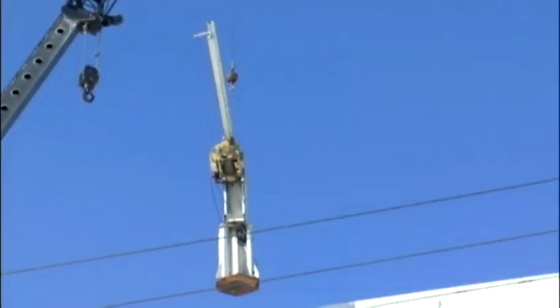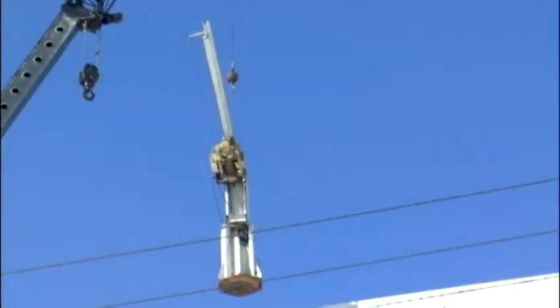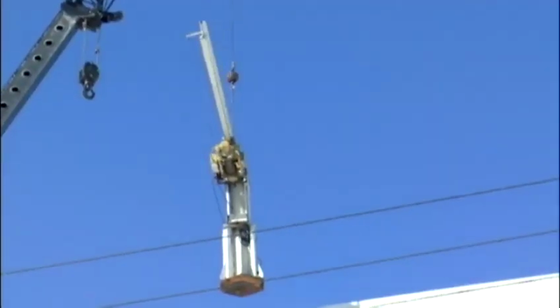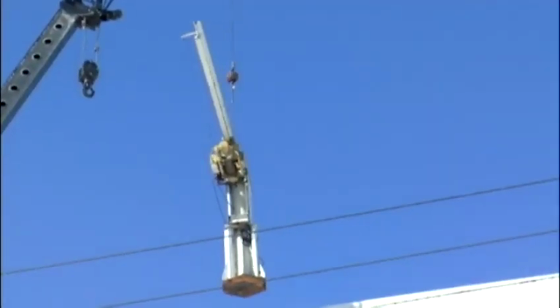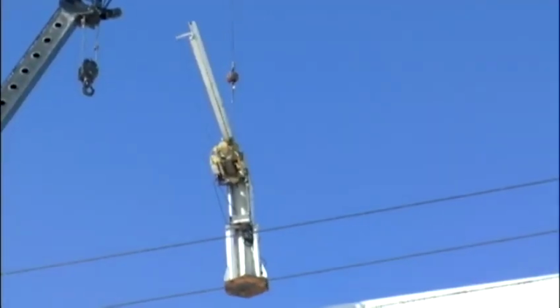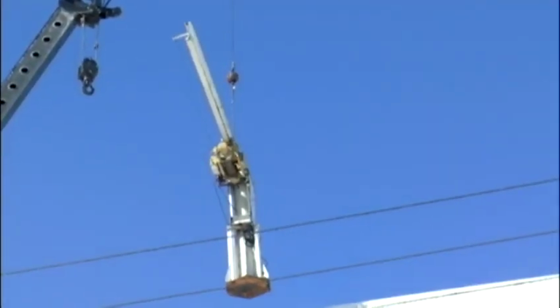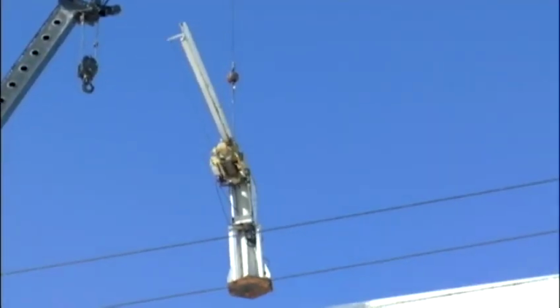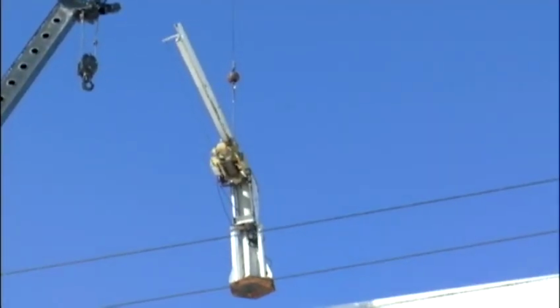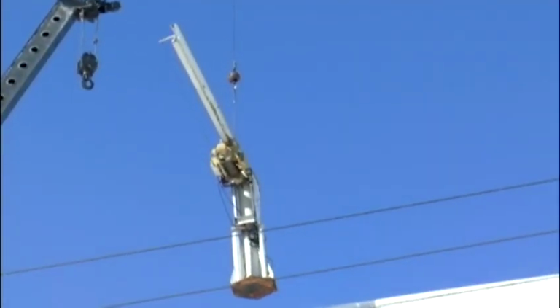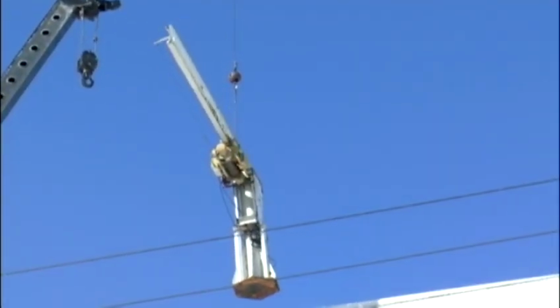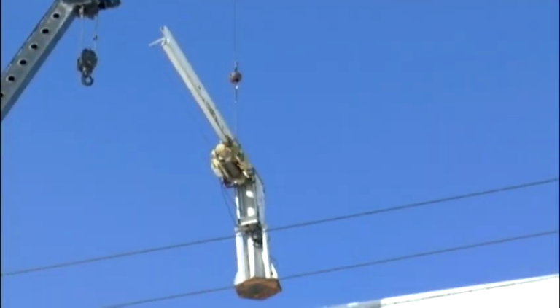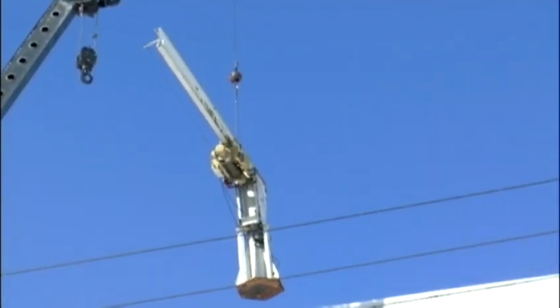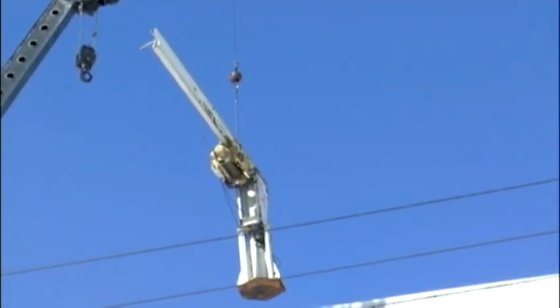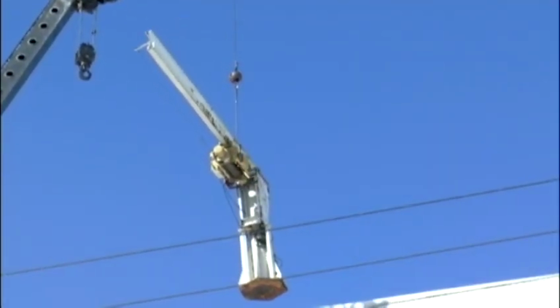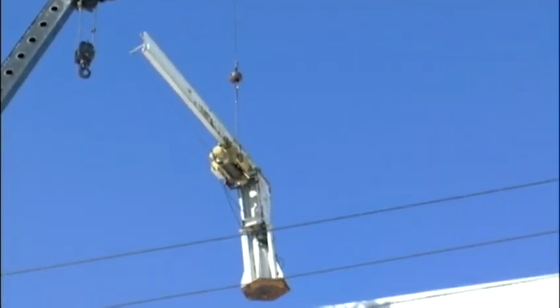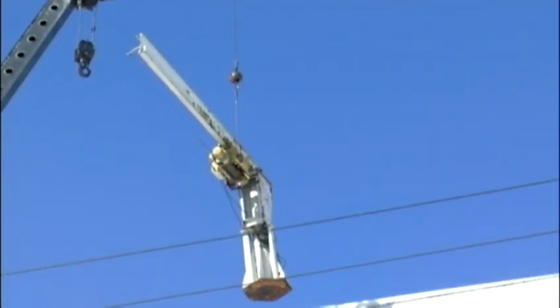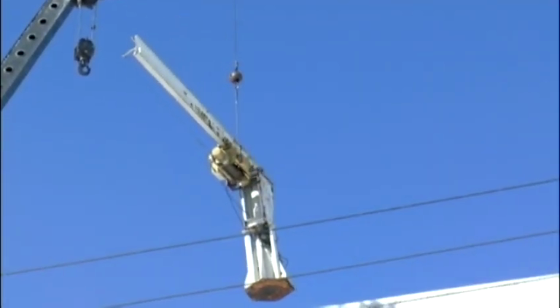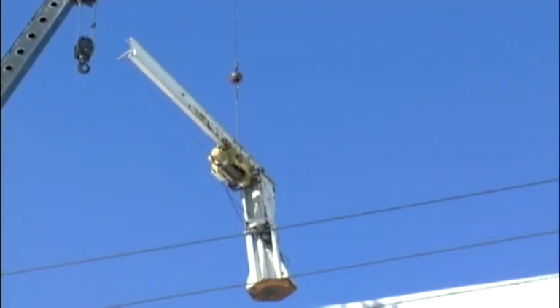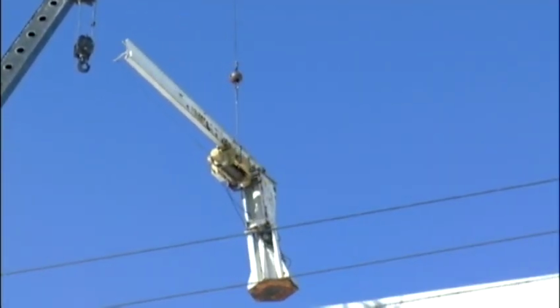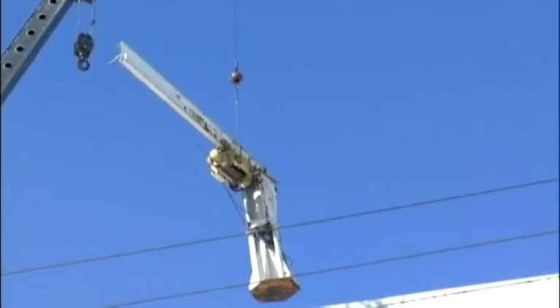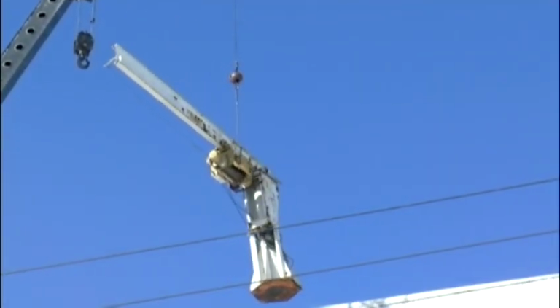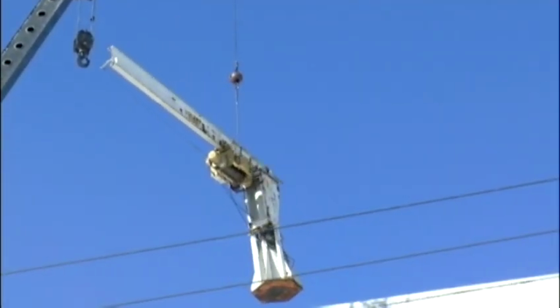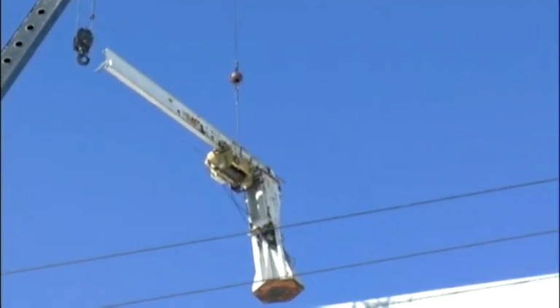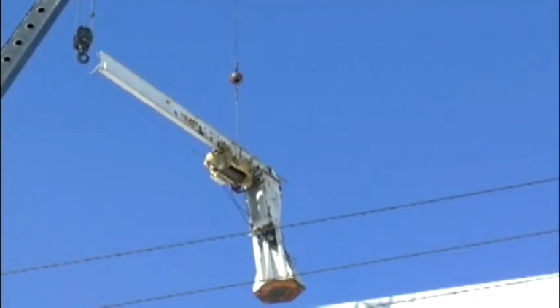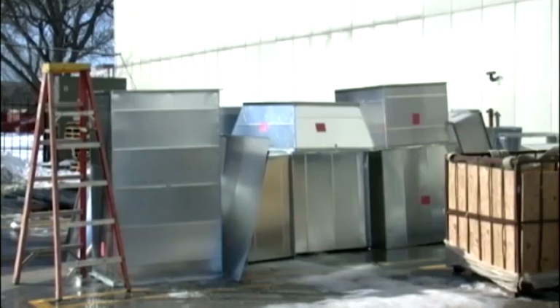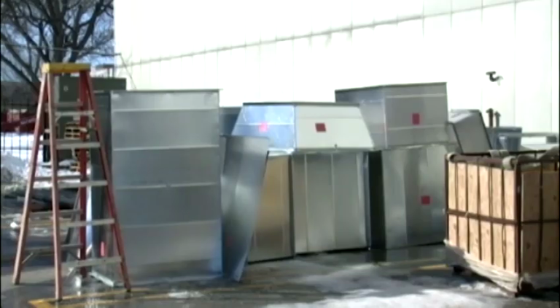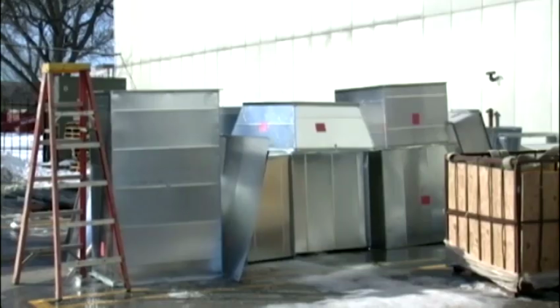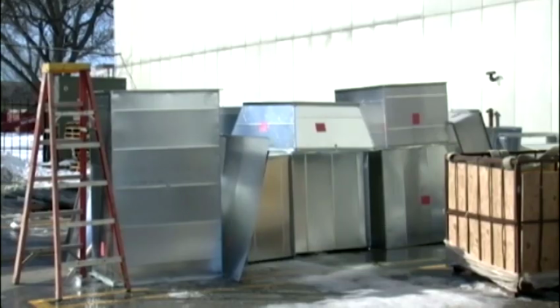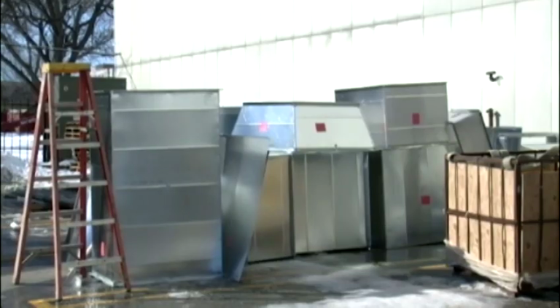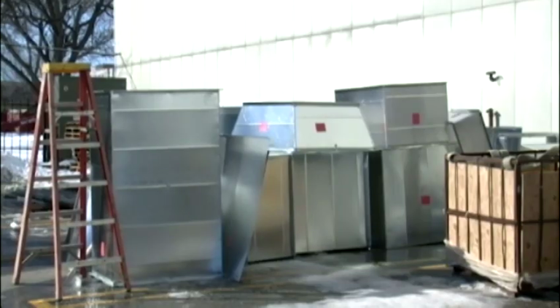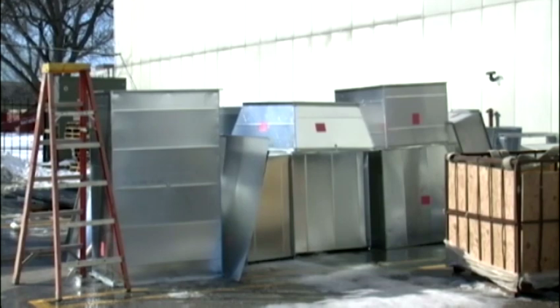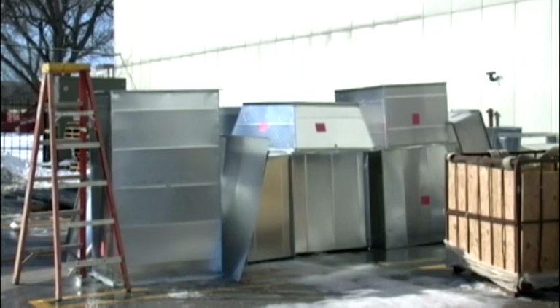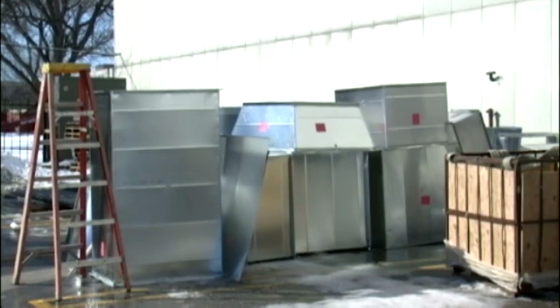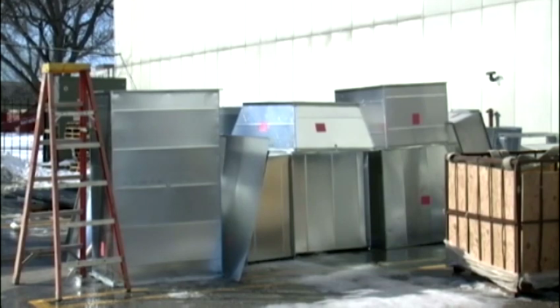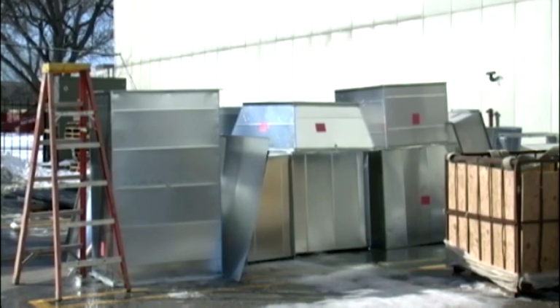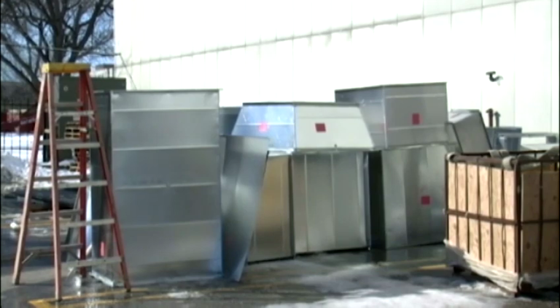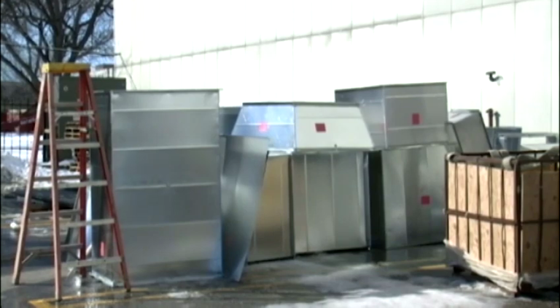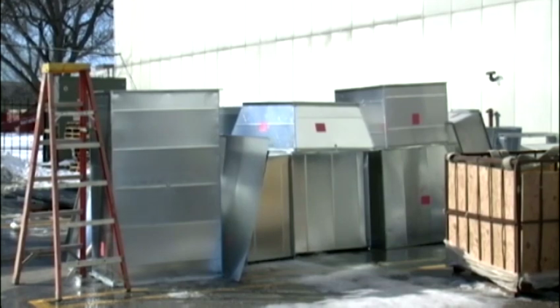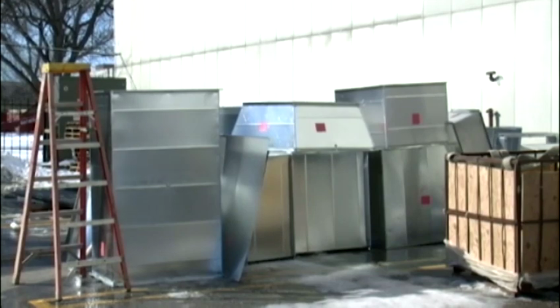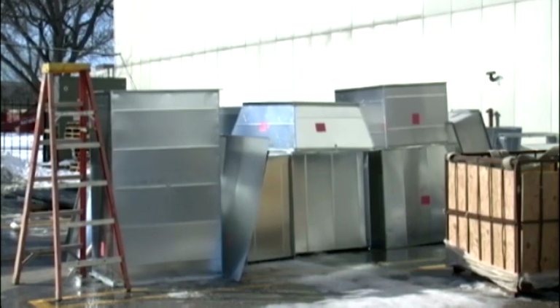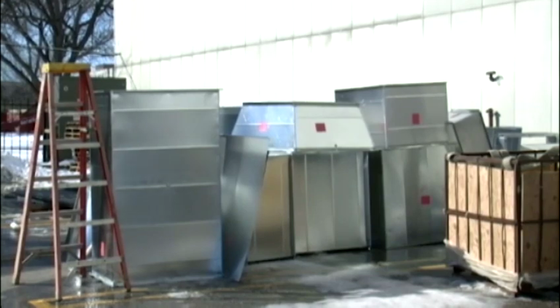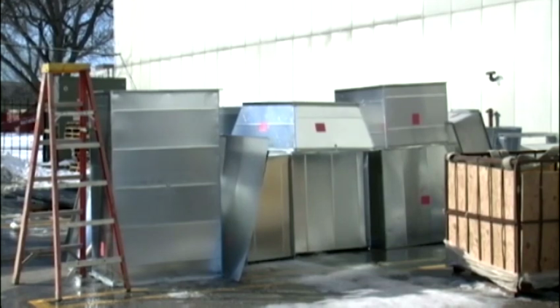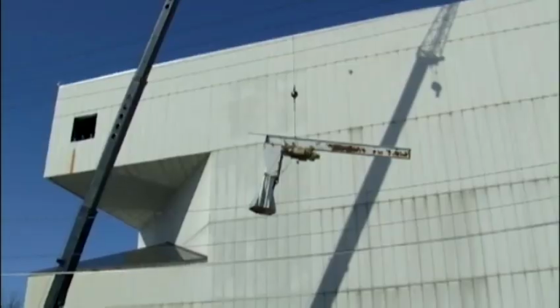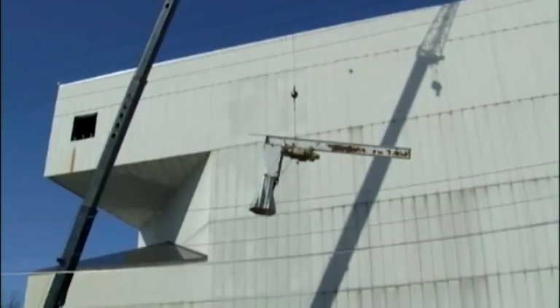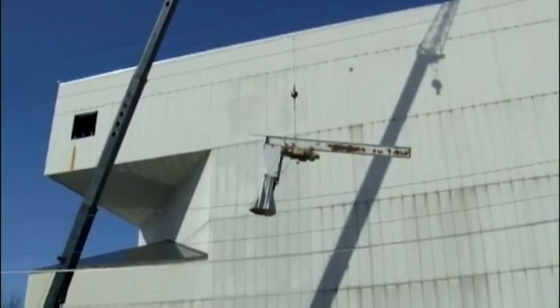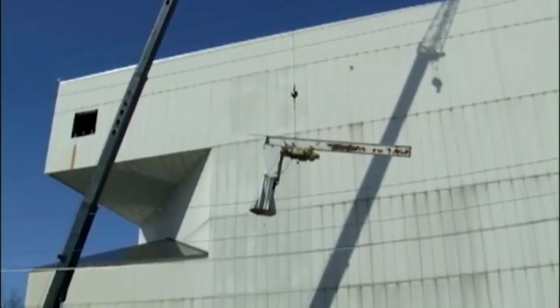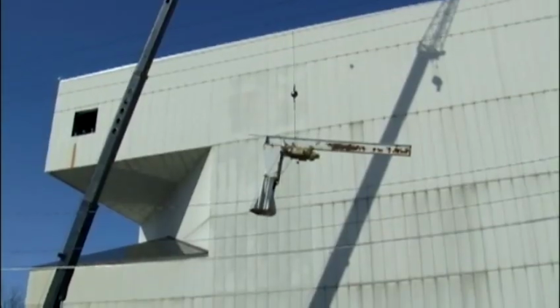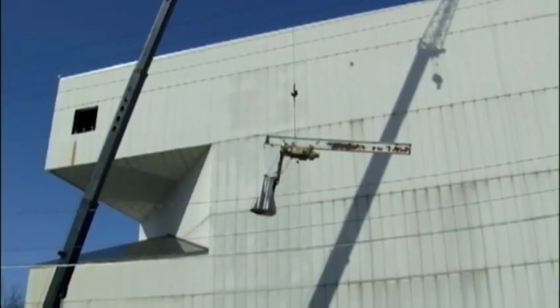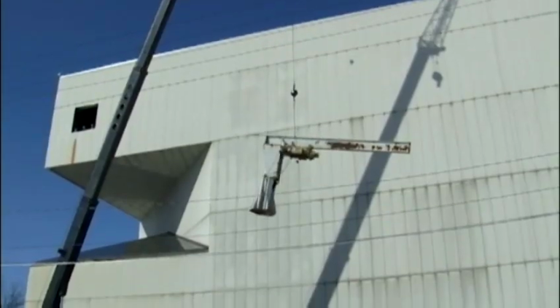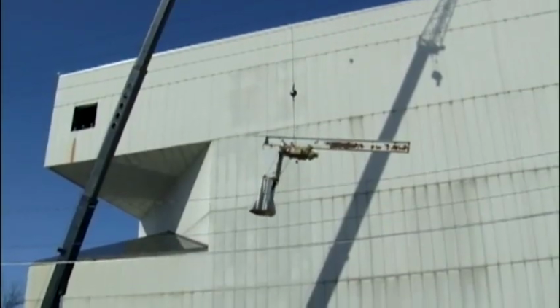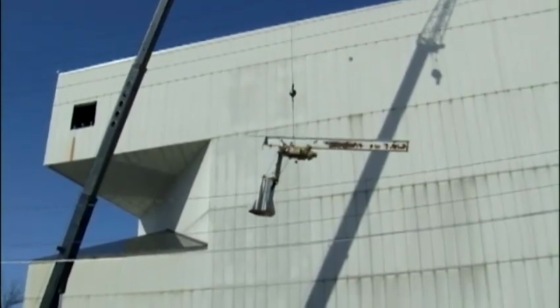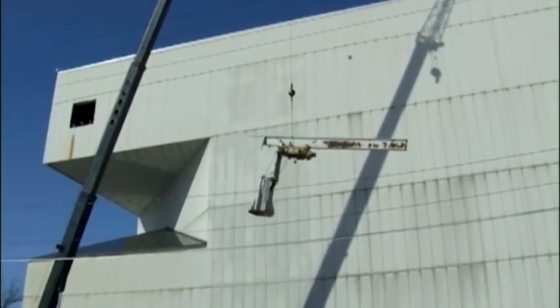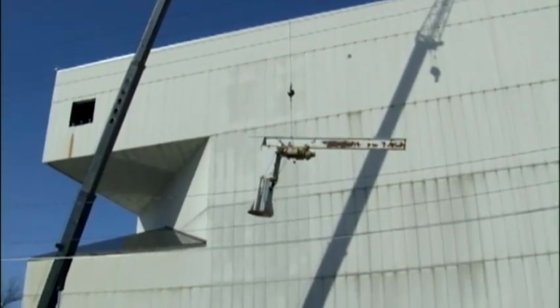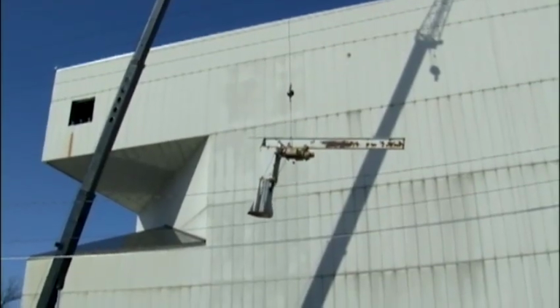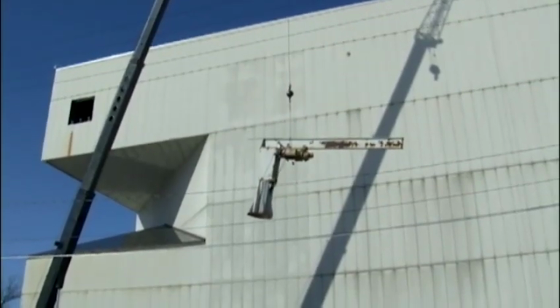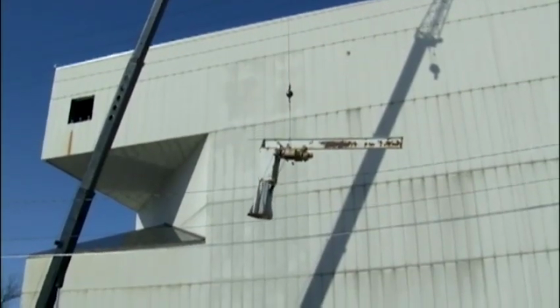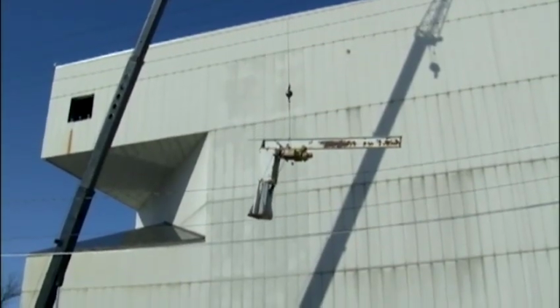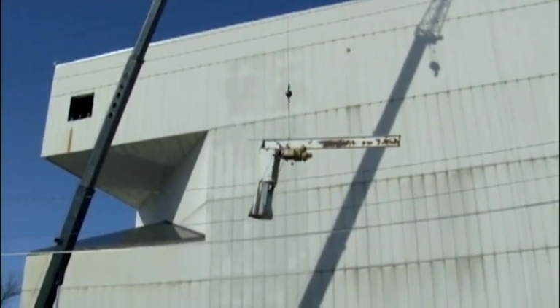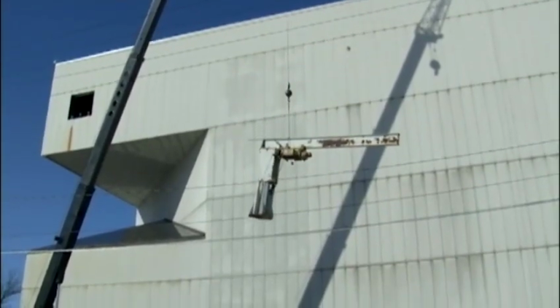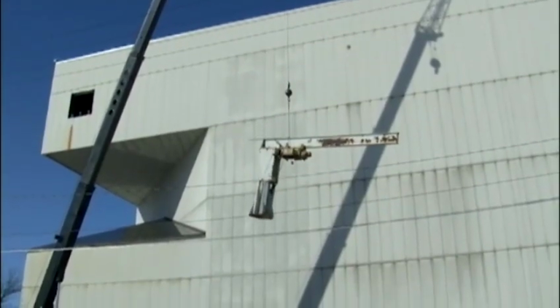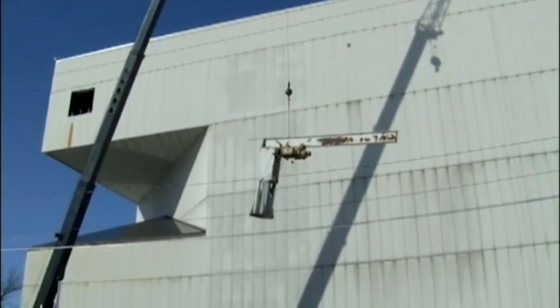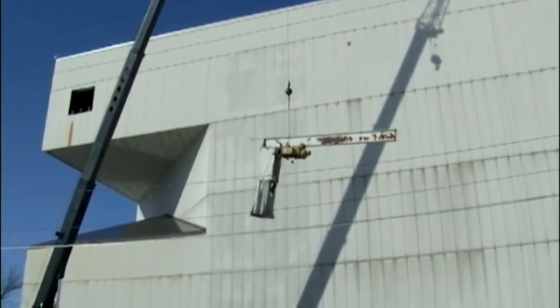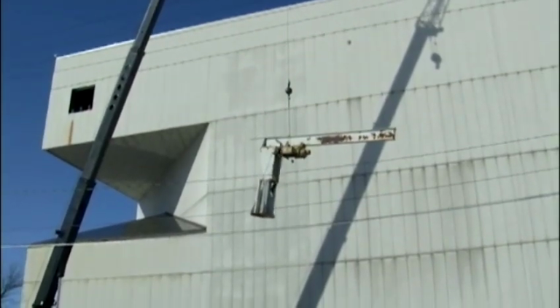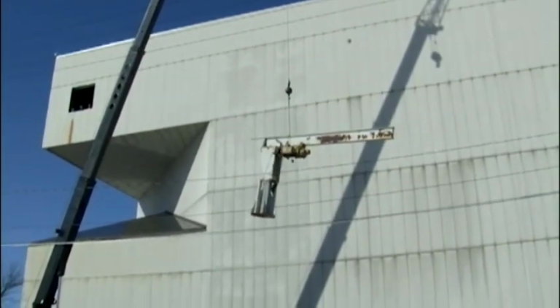Outside, workers removed the original crane, in part to make room for a new air ventilation system. The crane was taking up part of an air handling unit.